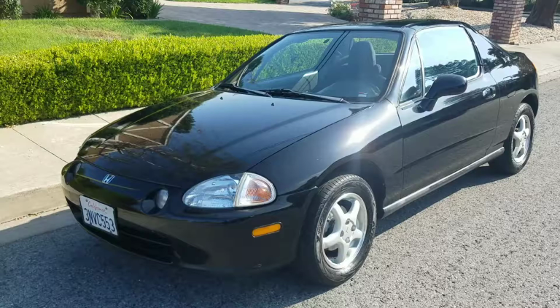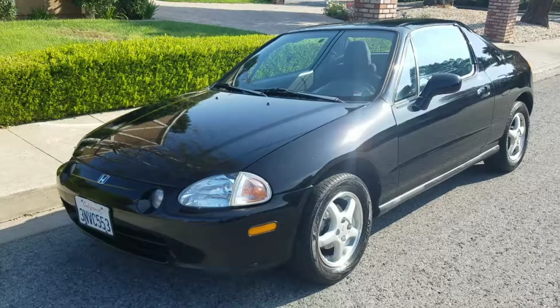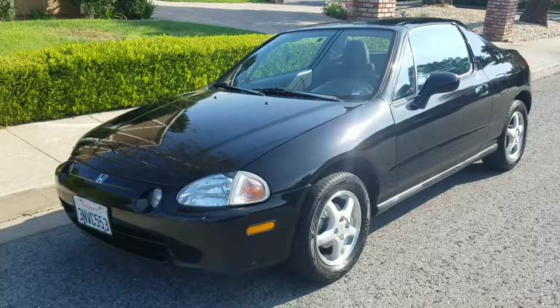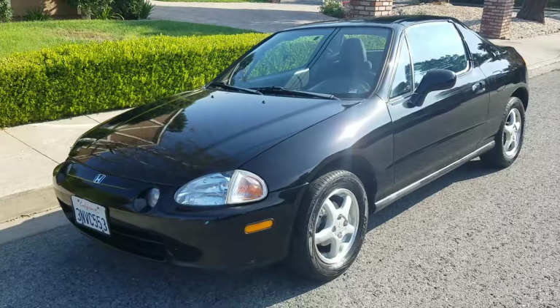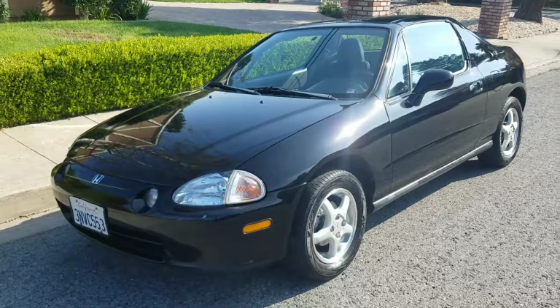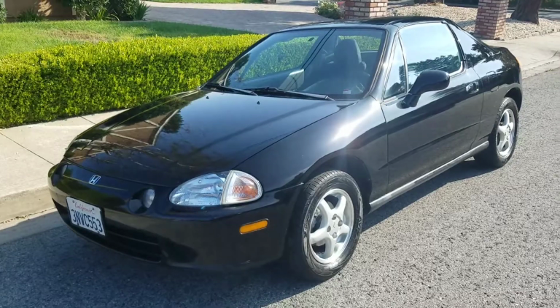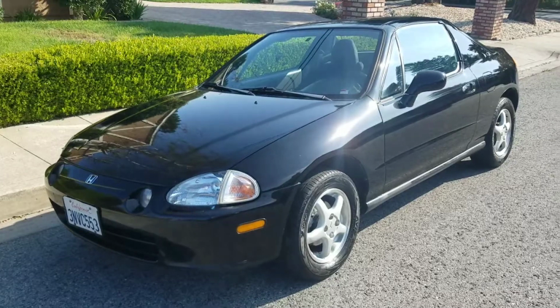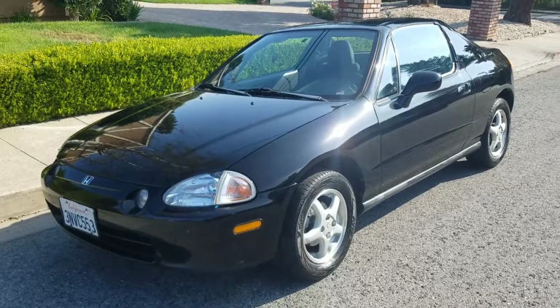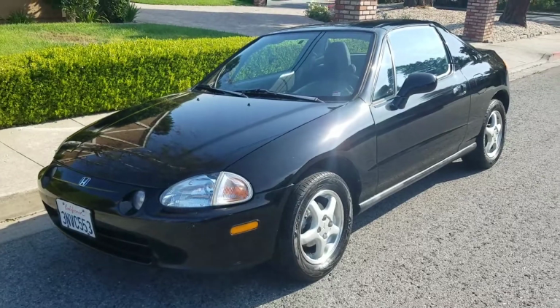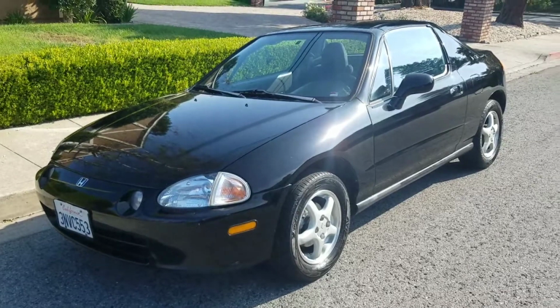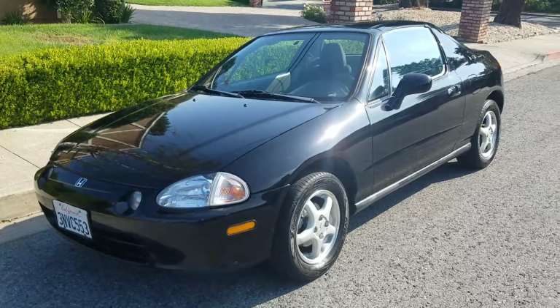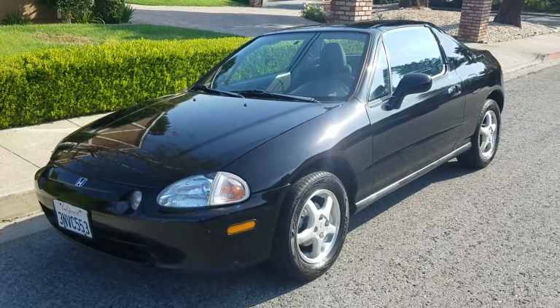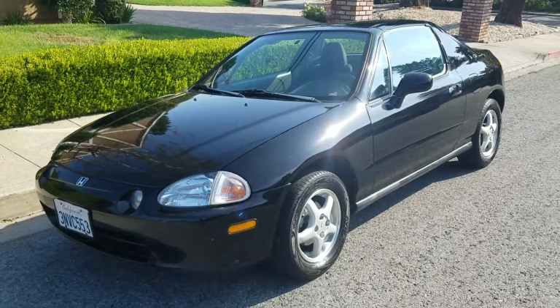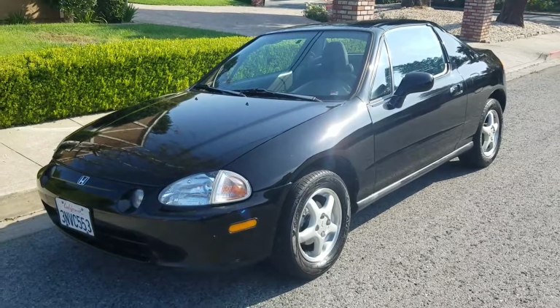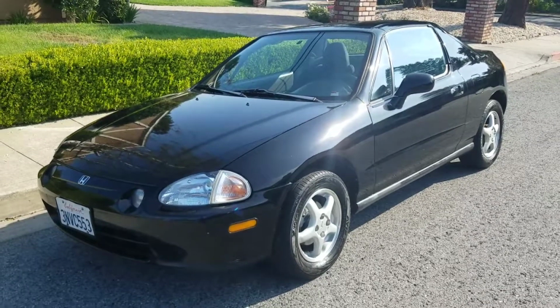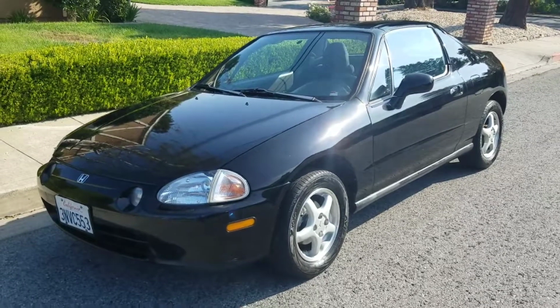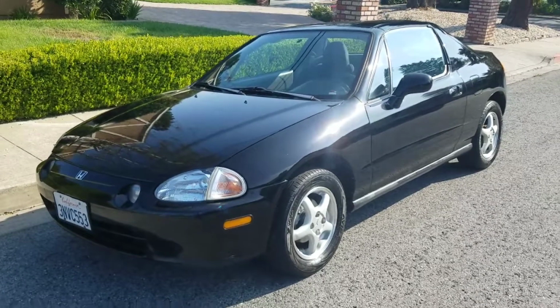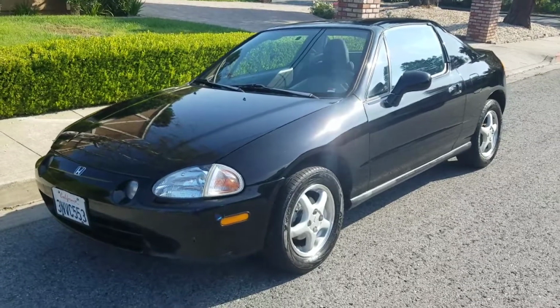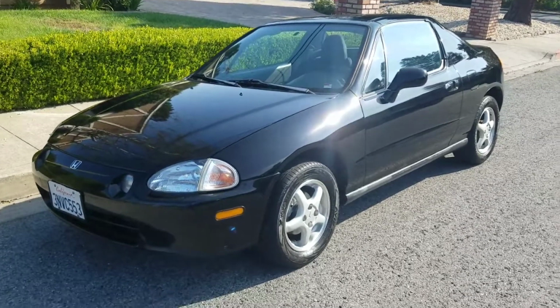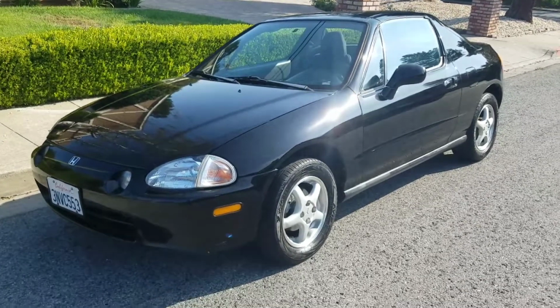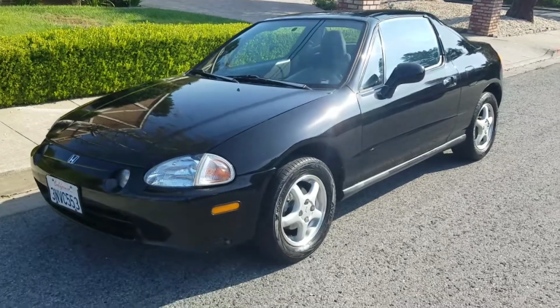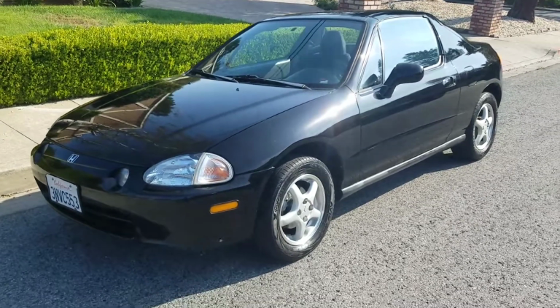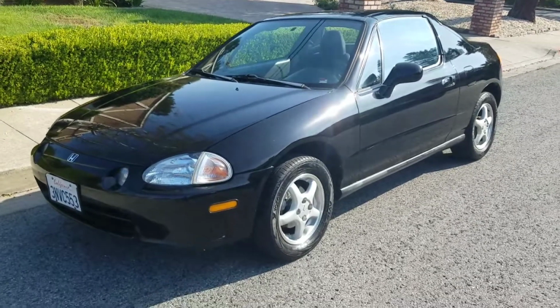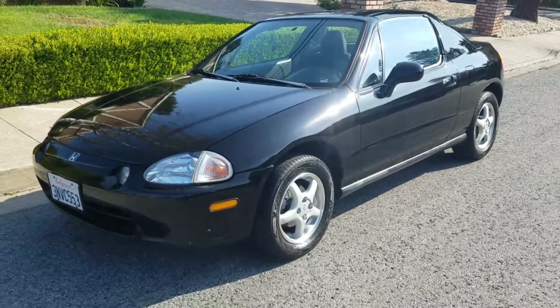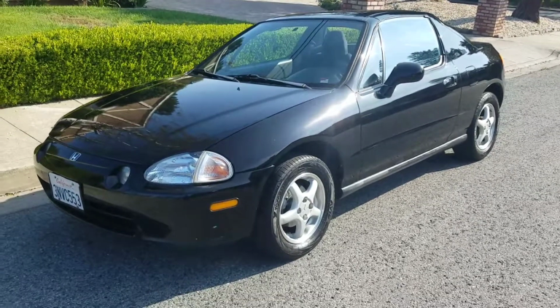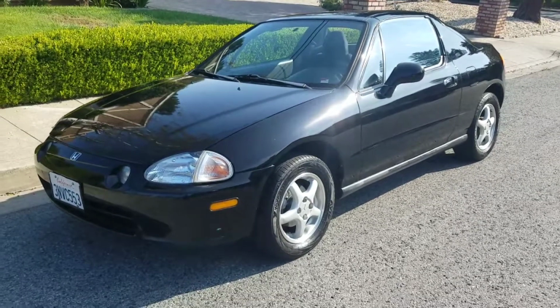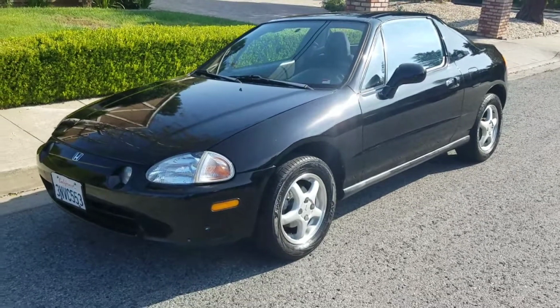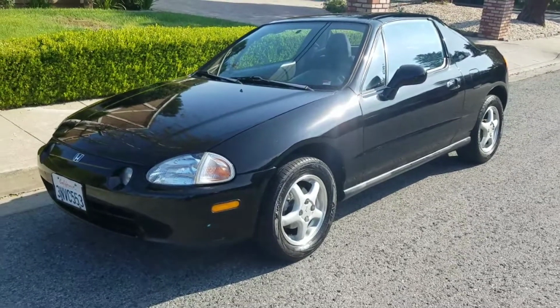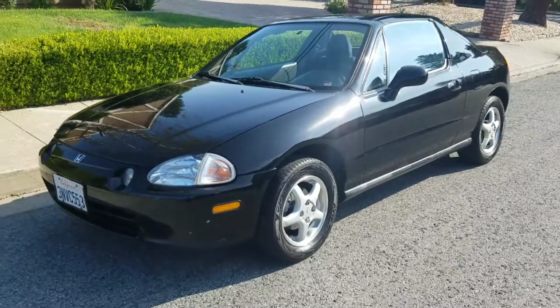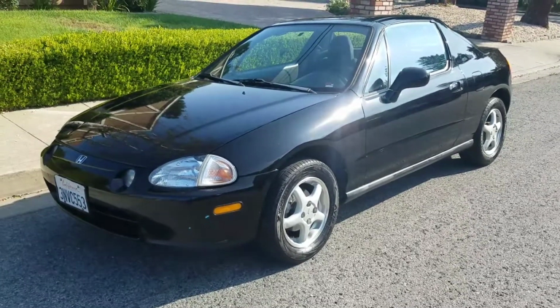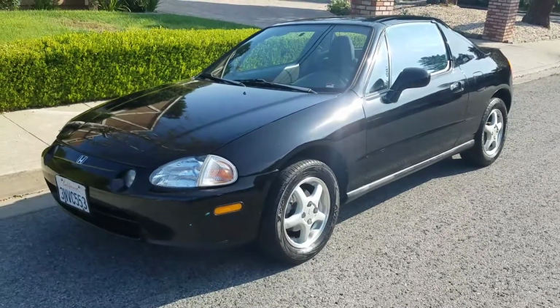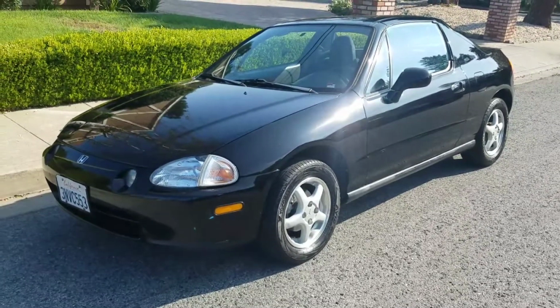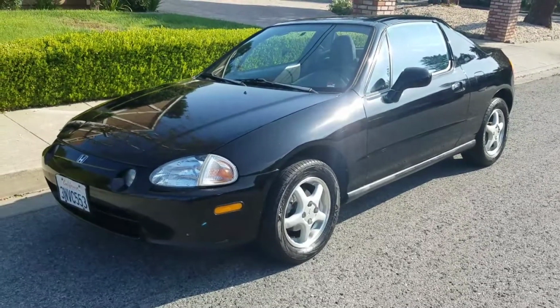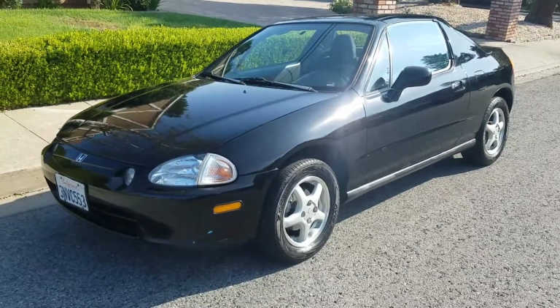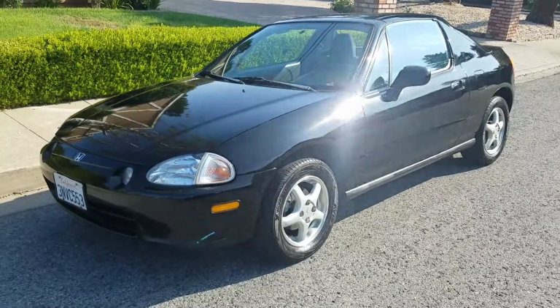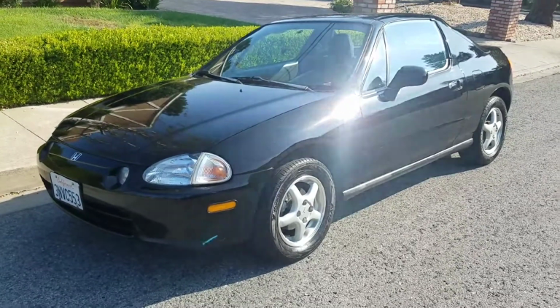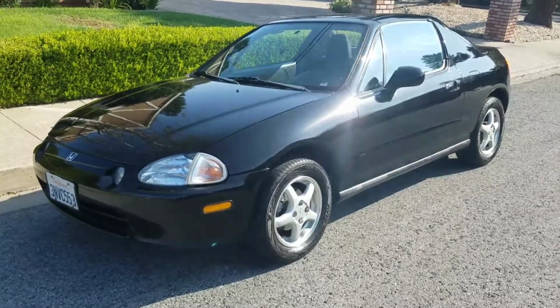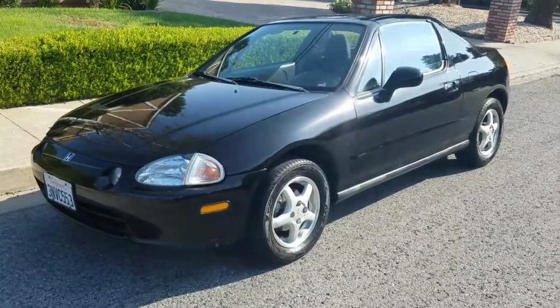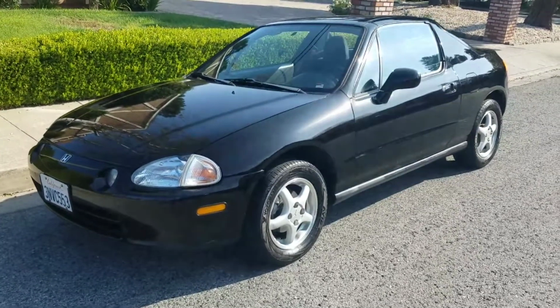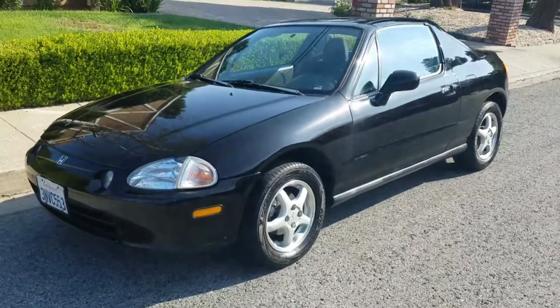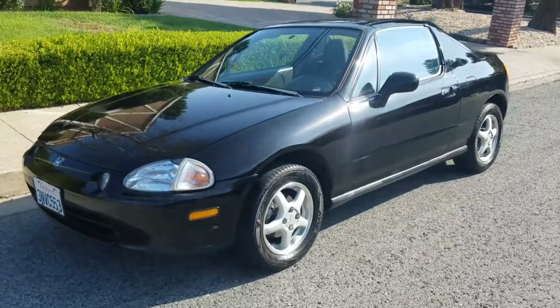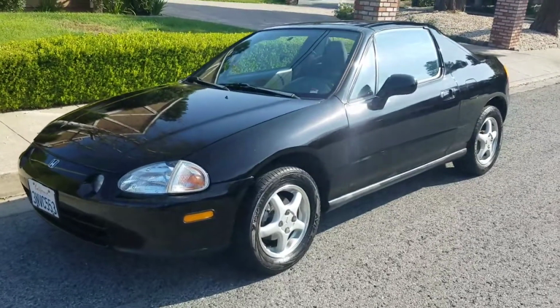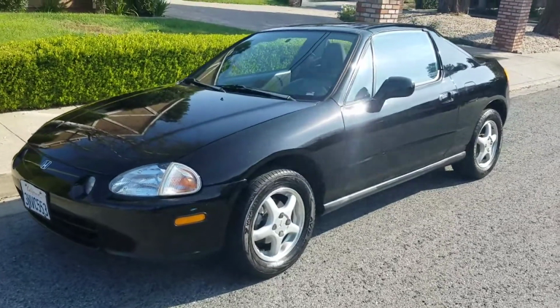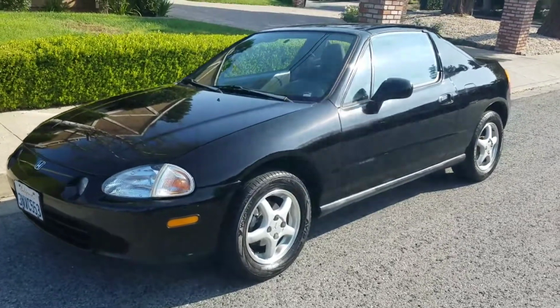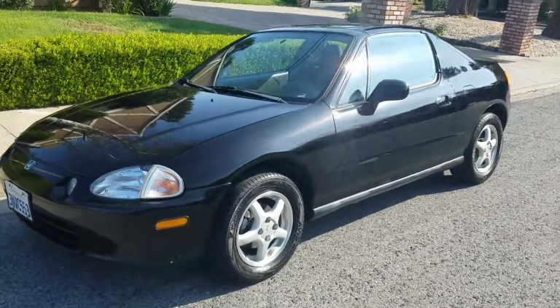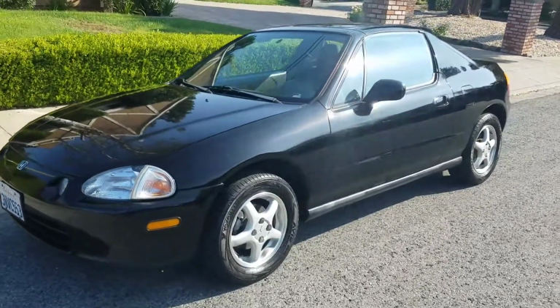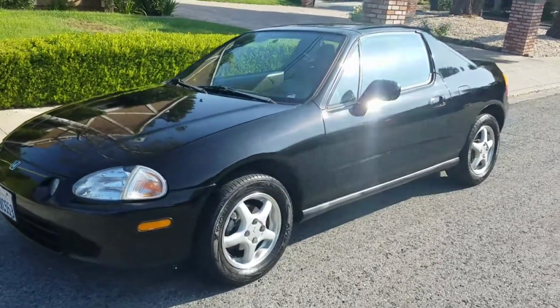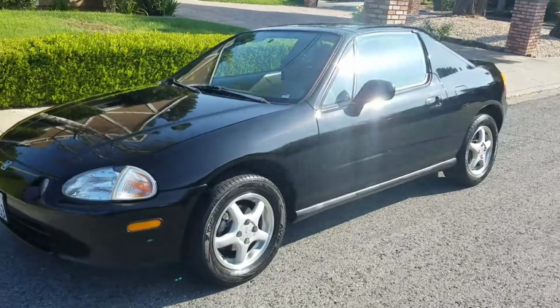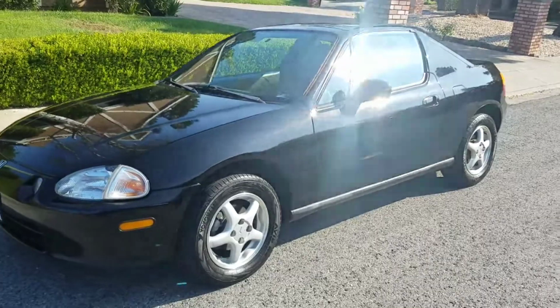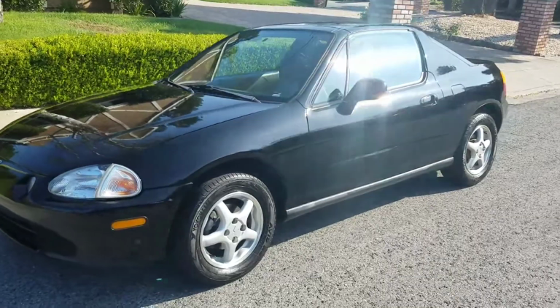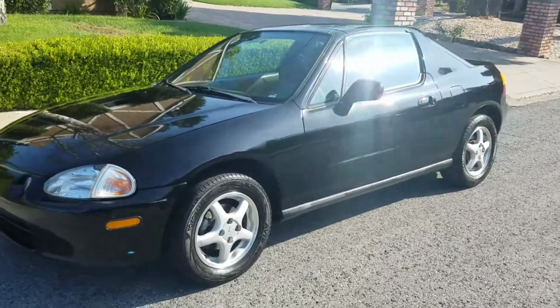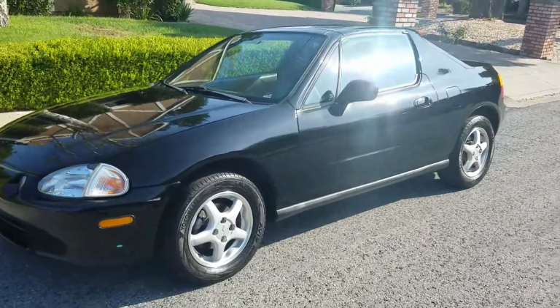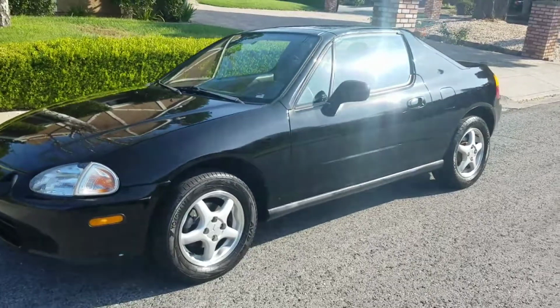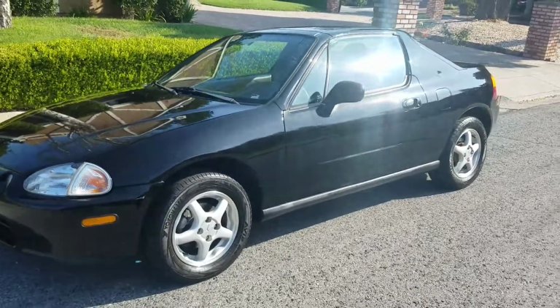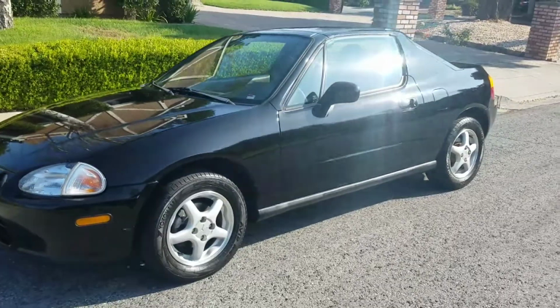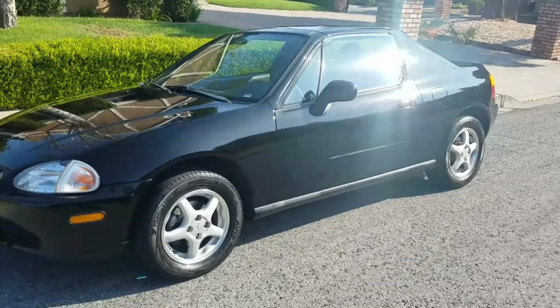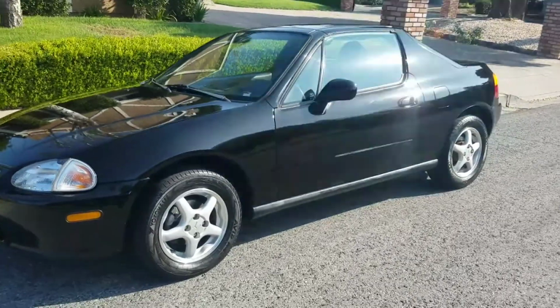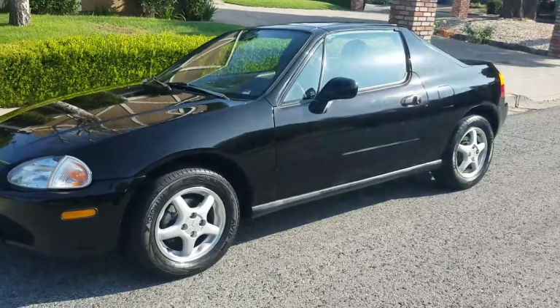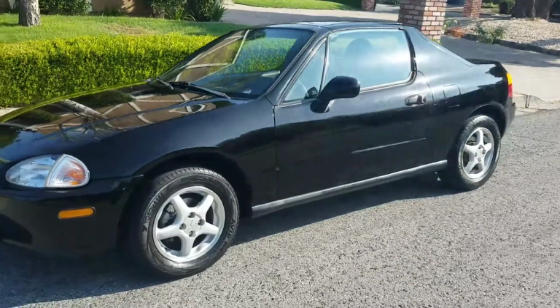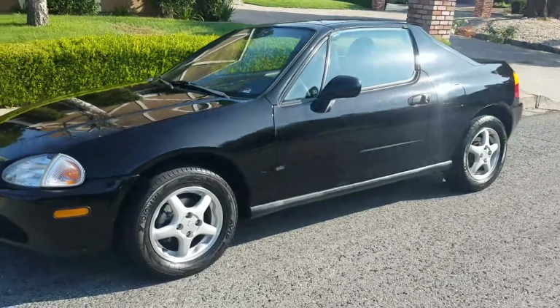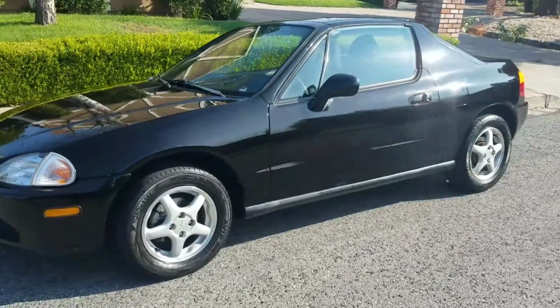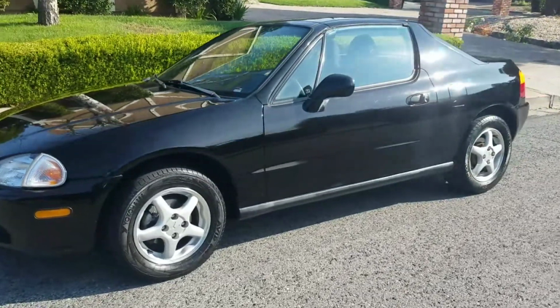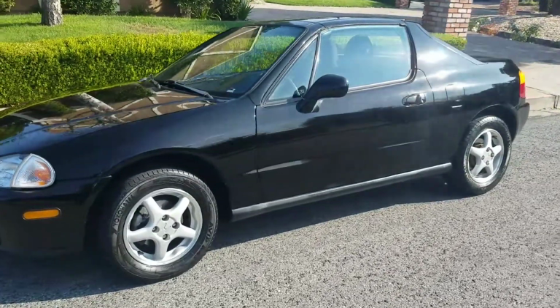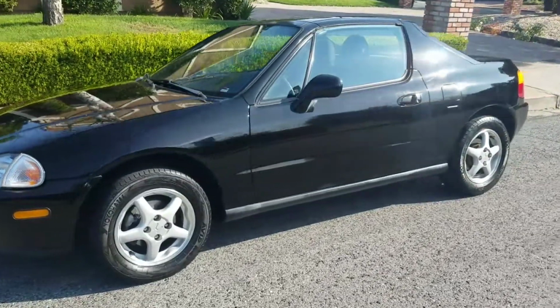Hi and welcome. This is Orlando from Duncan Motors. Duncan Motors has been in the business for 20 years at the same location.